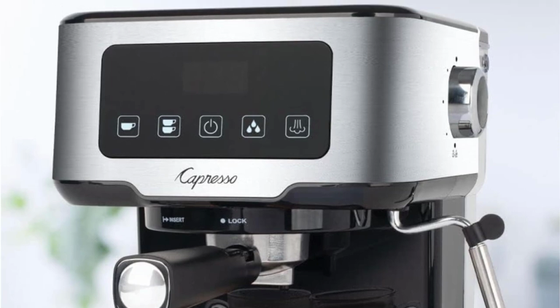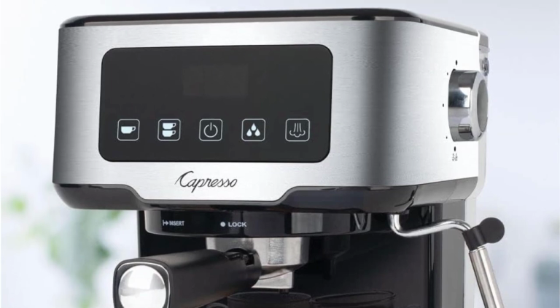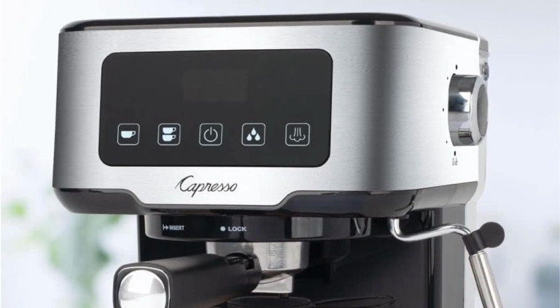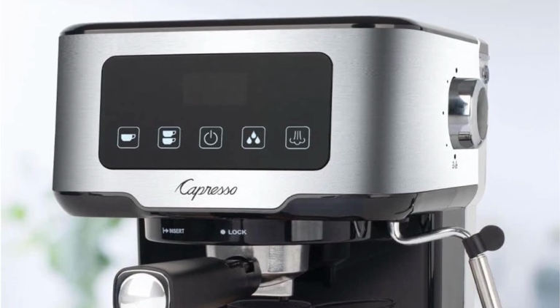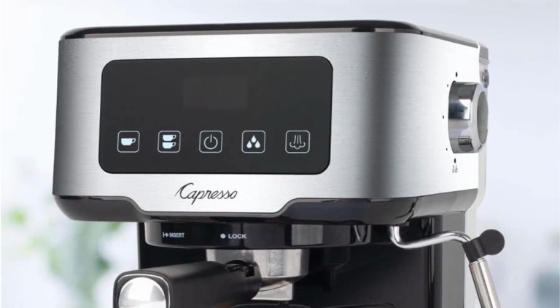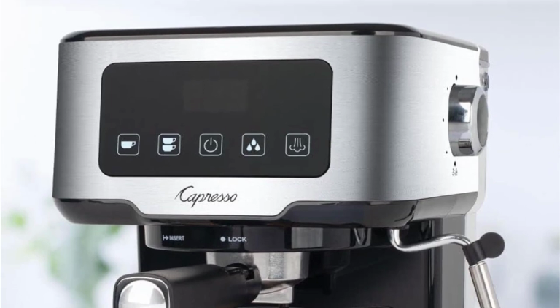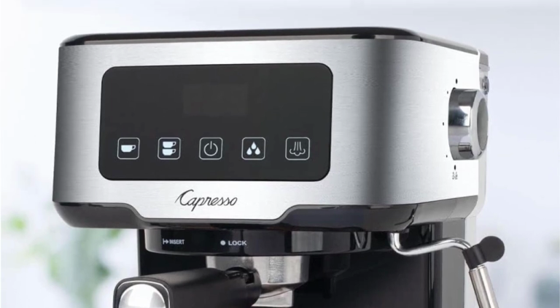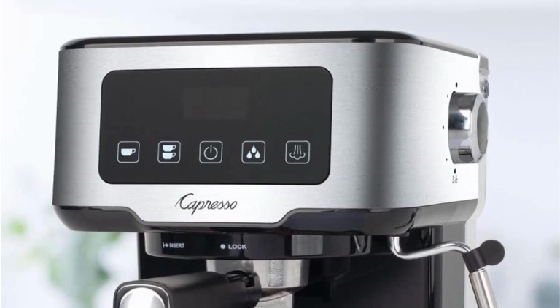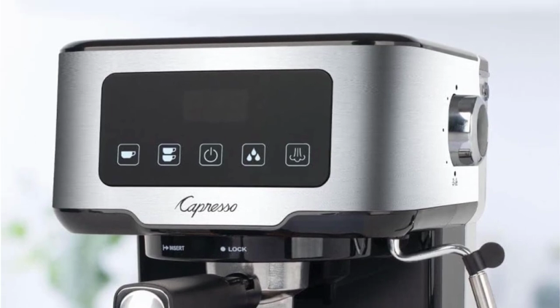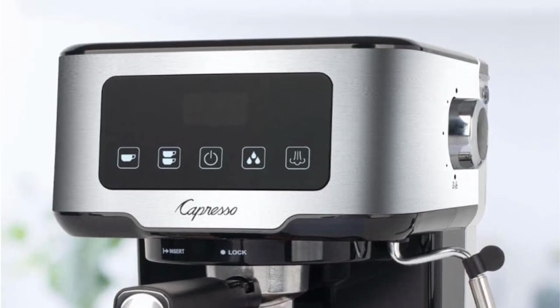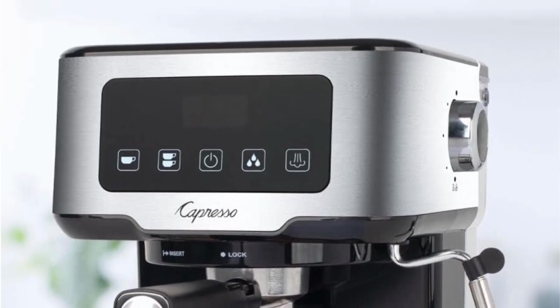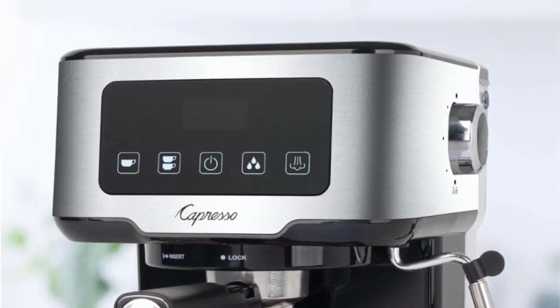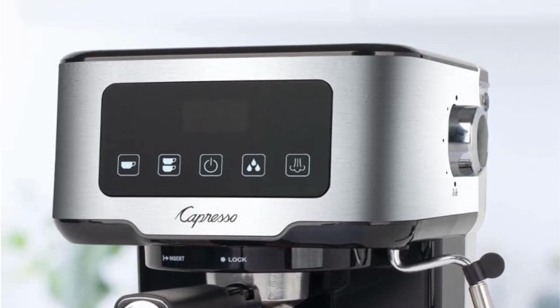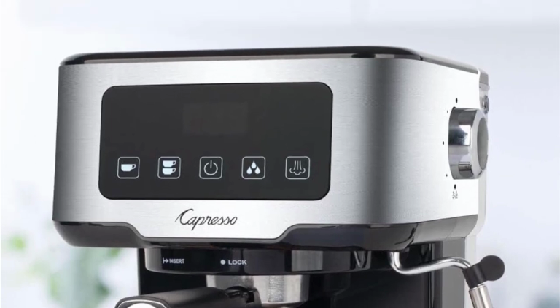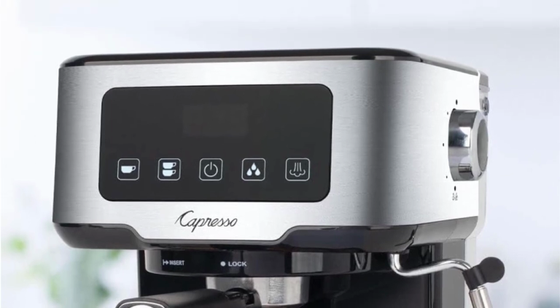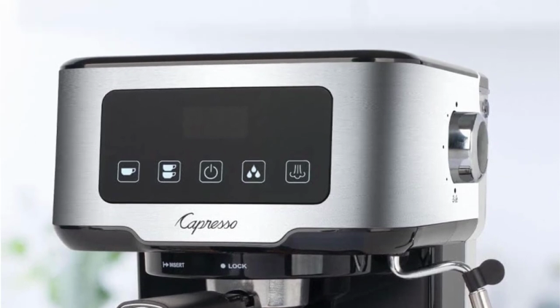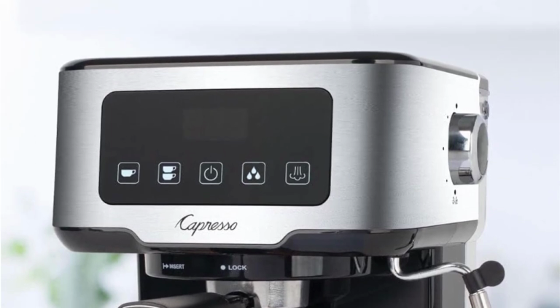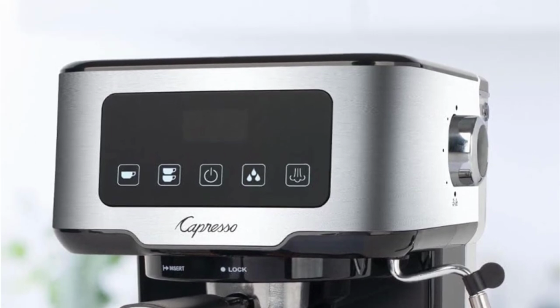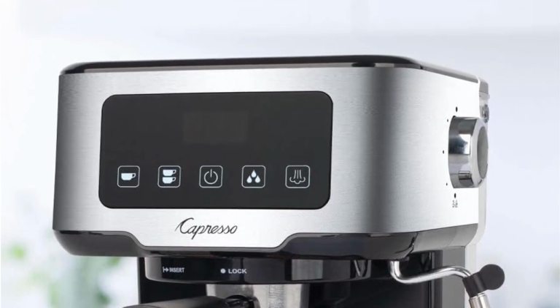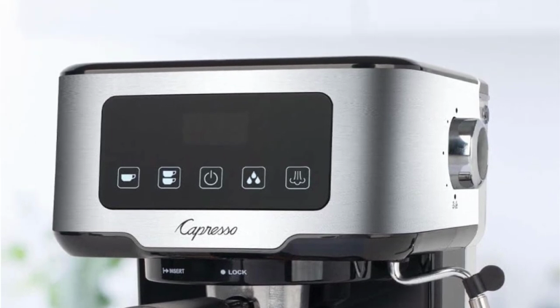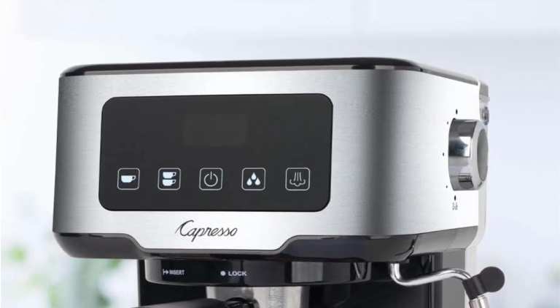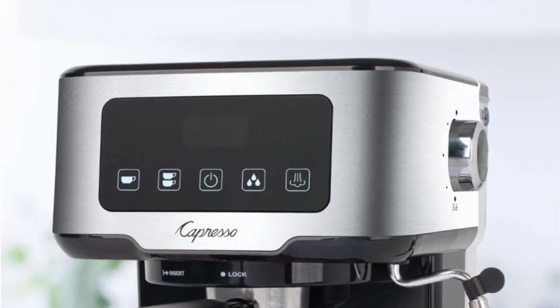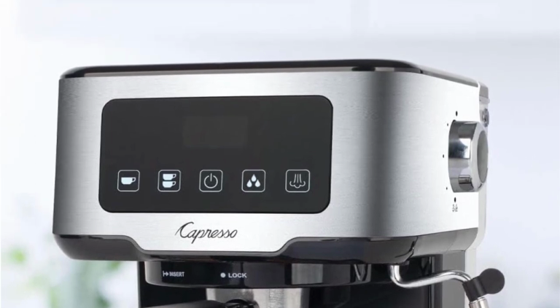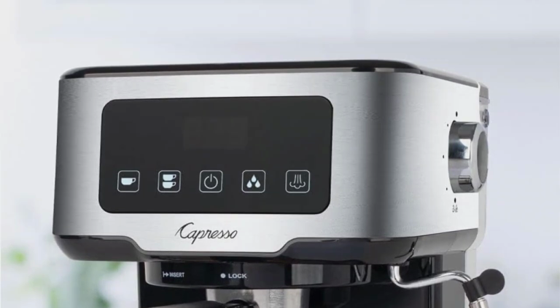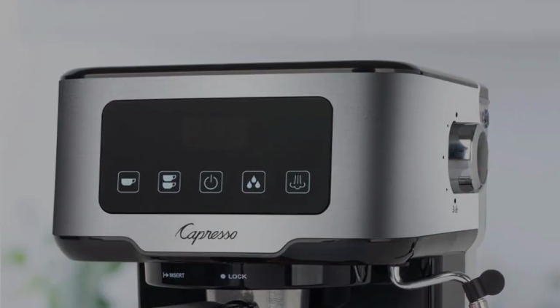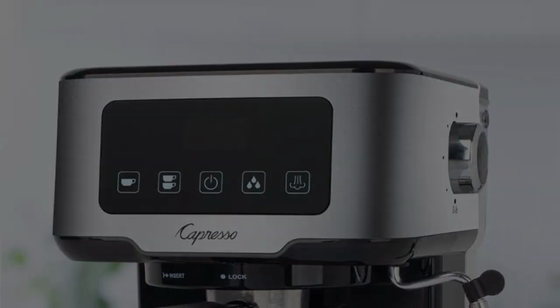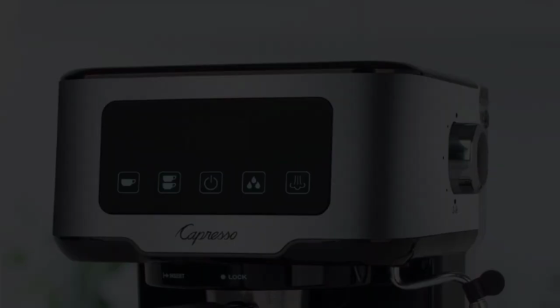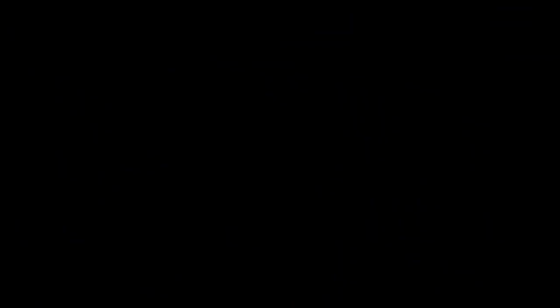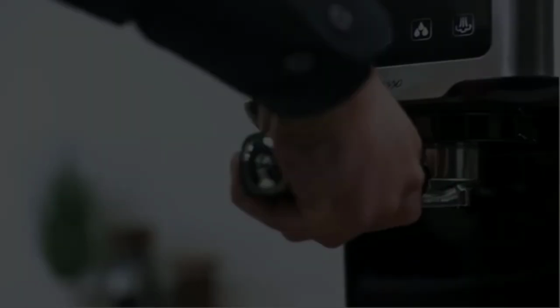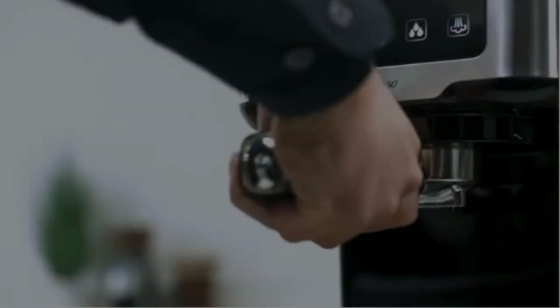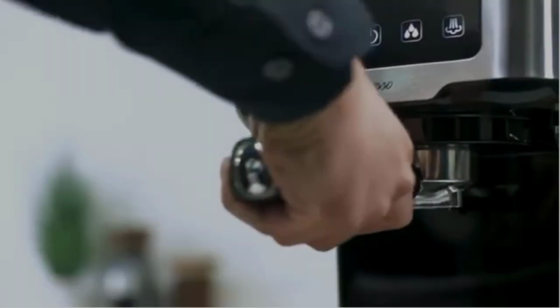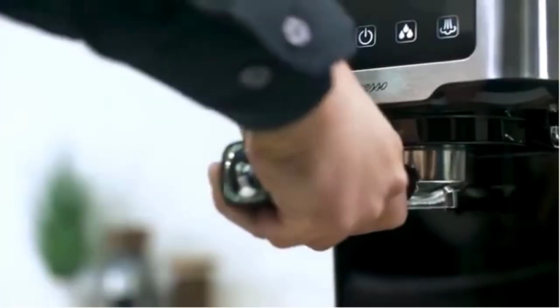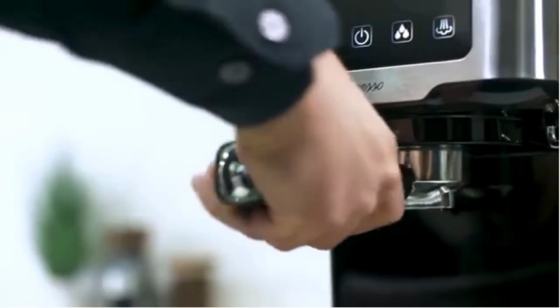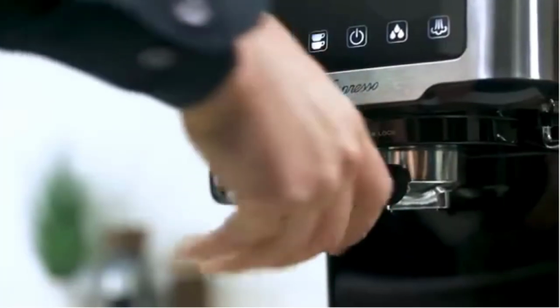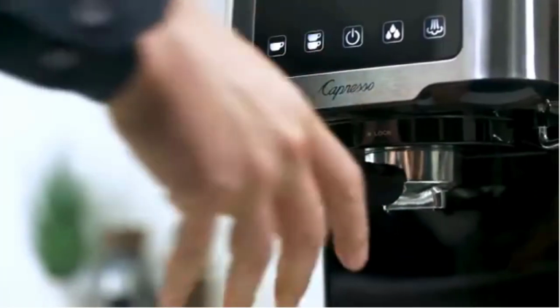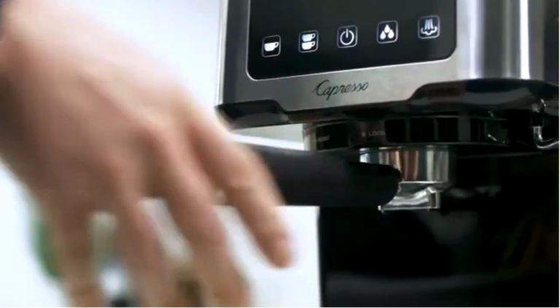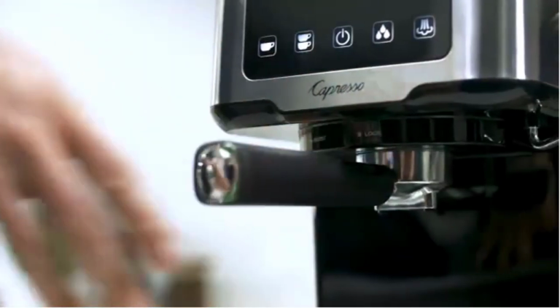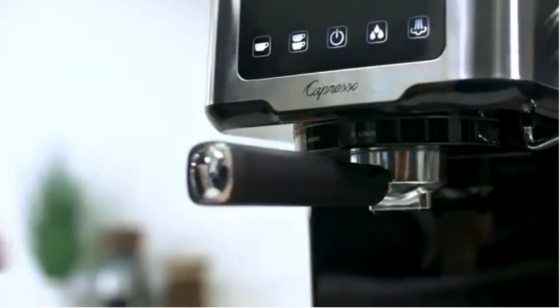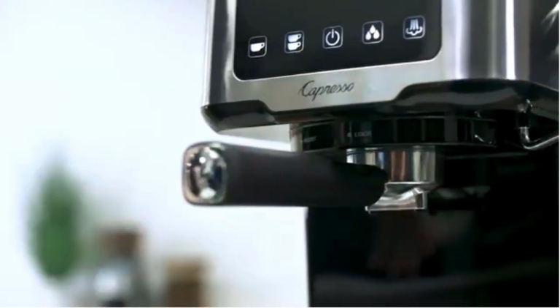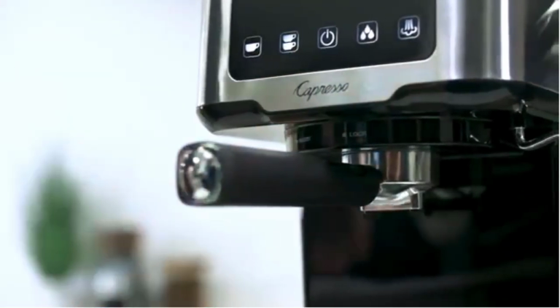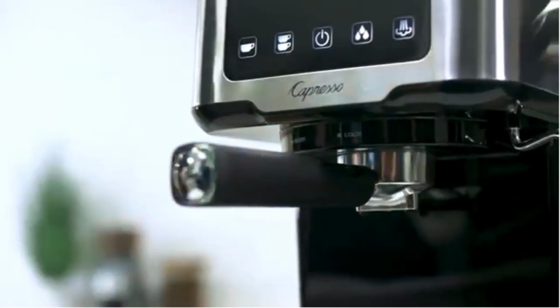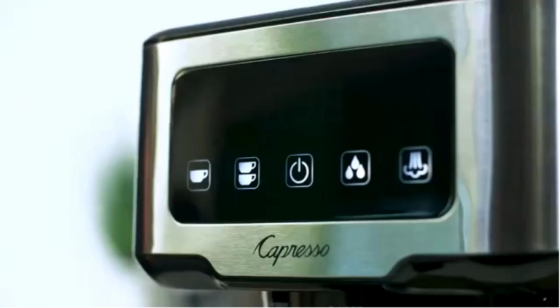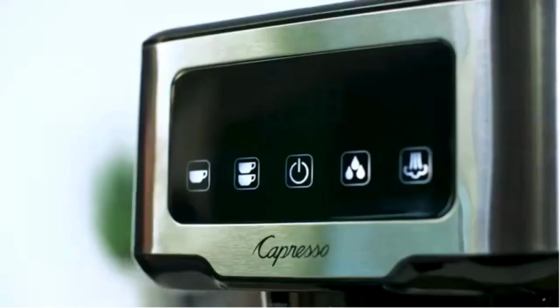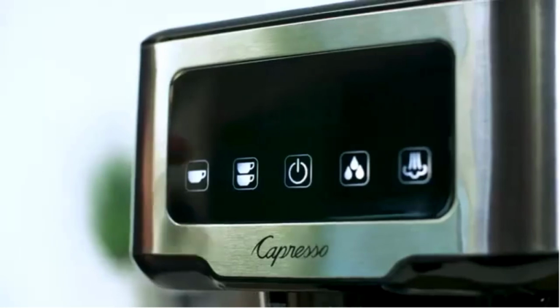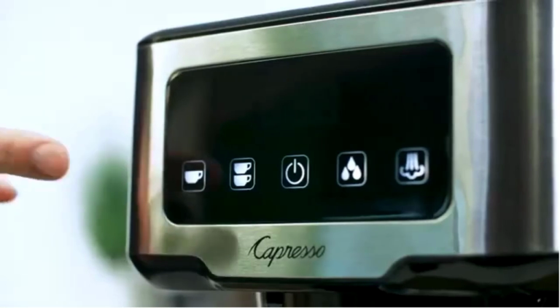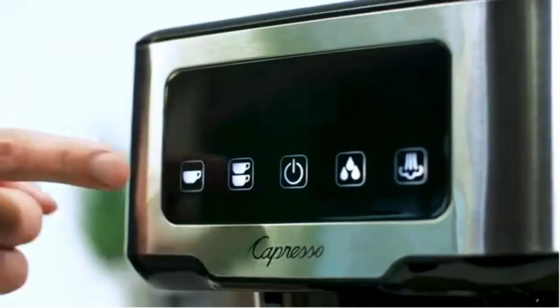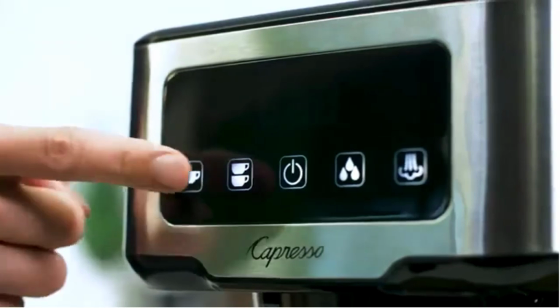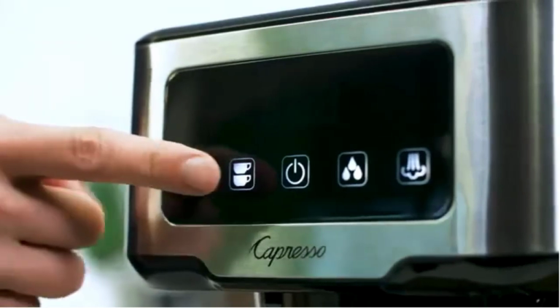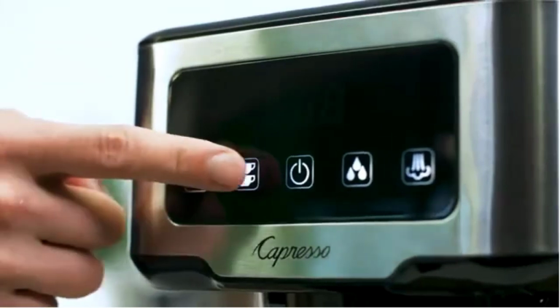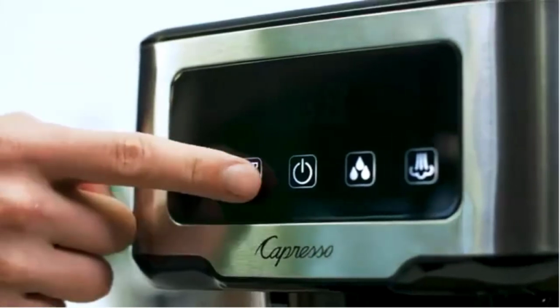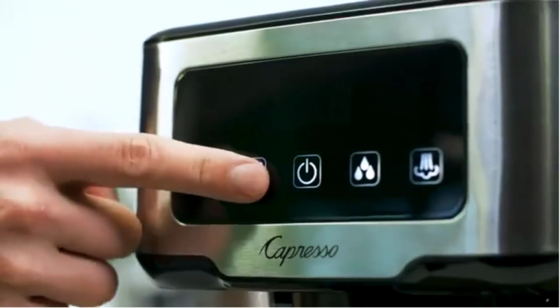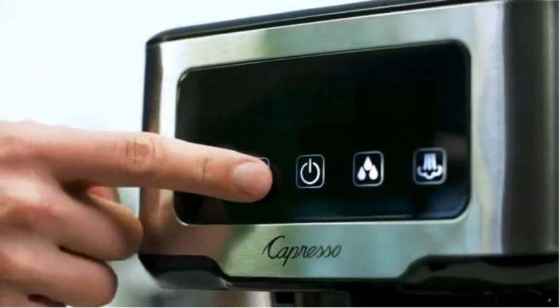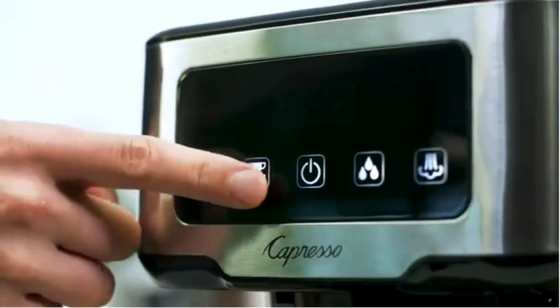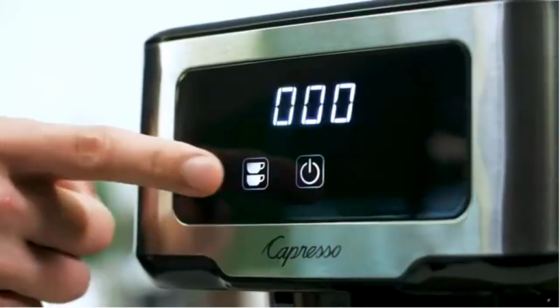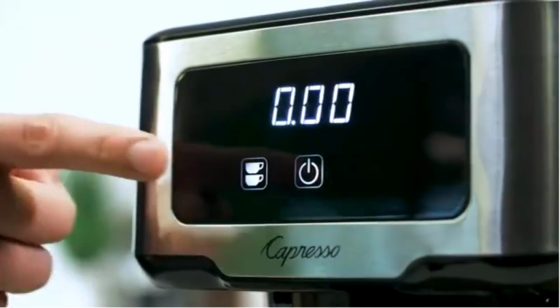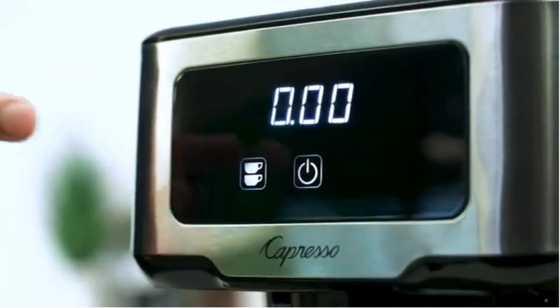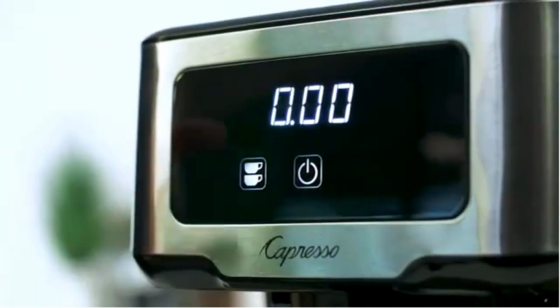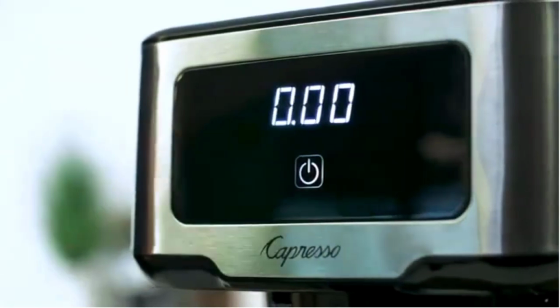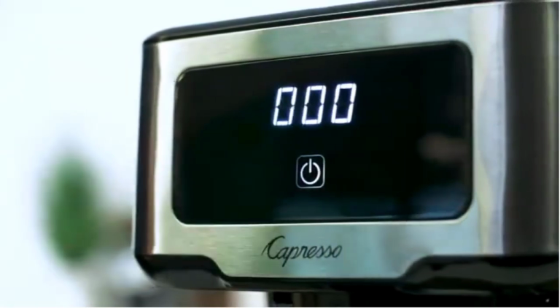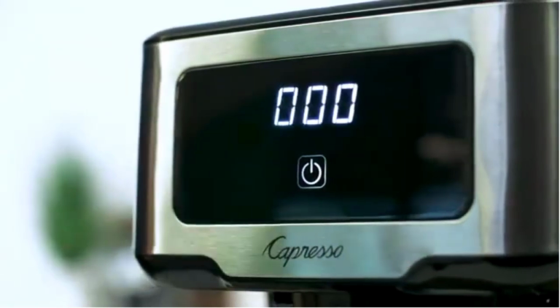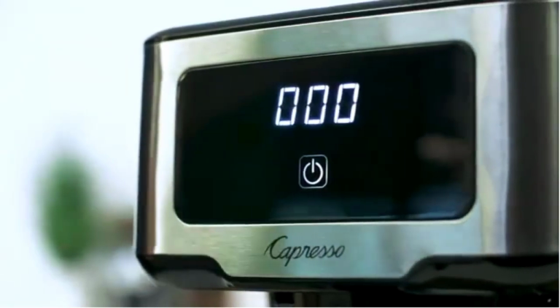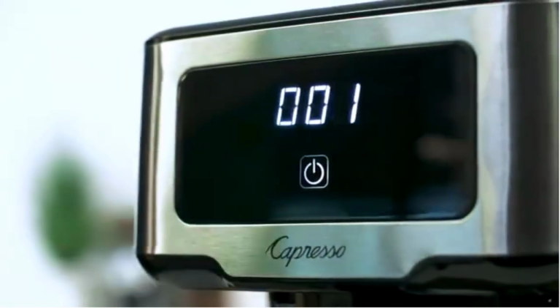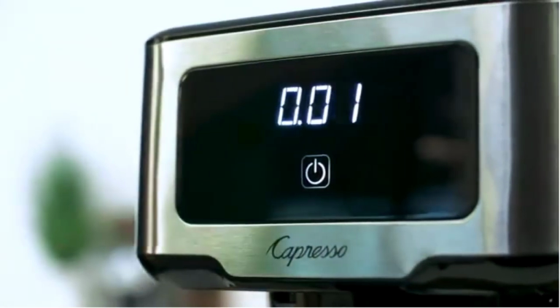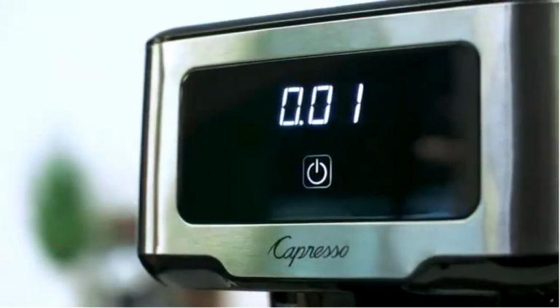While this machine offers a steaming wand to whip up your favorite coffee shop beverage, you will need to purchase a steaming pitcher separately for whipping up frothed milk.